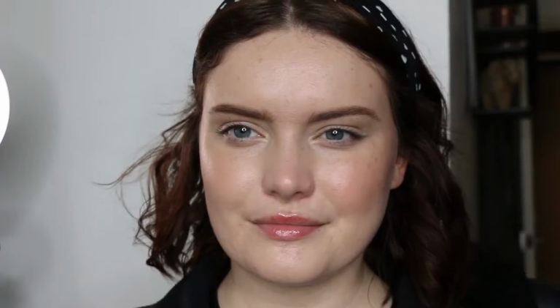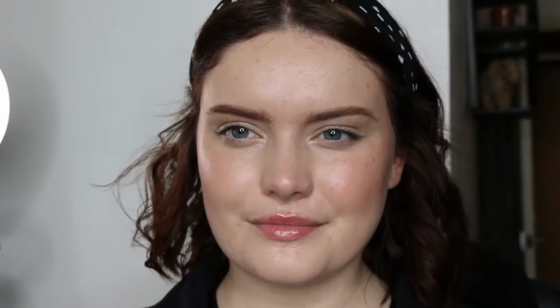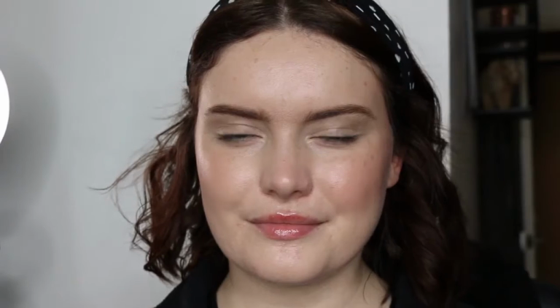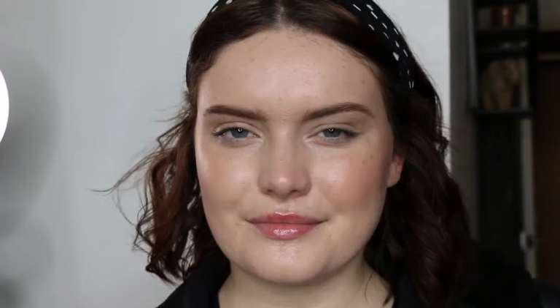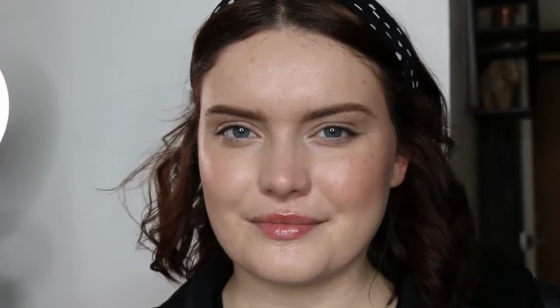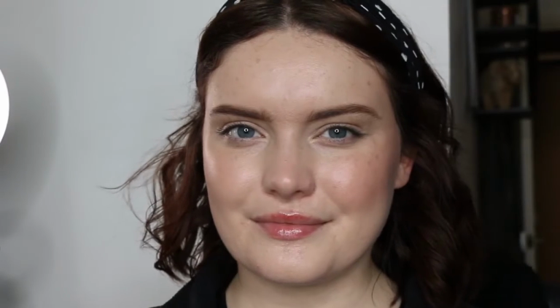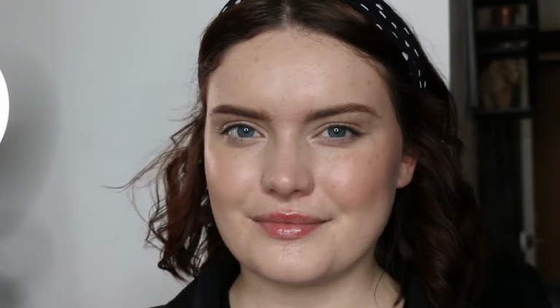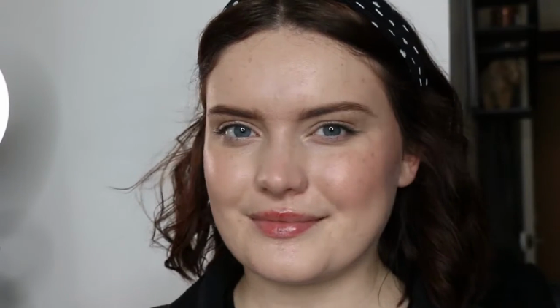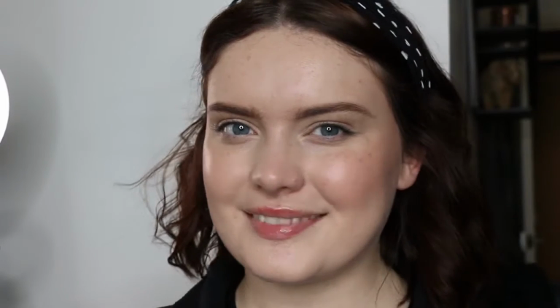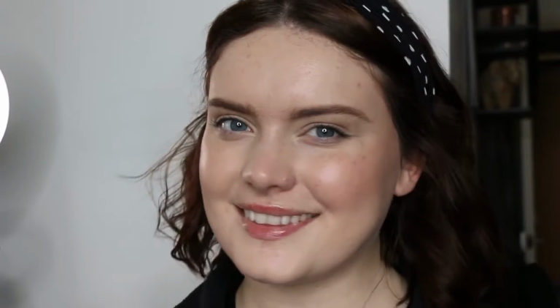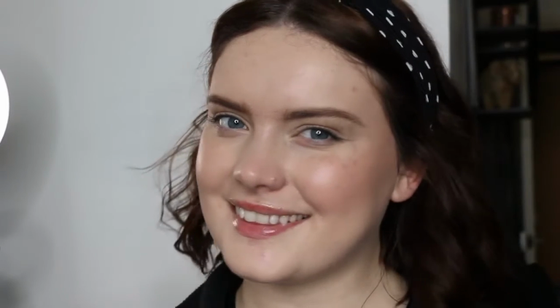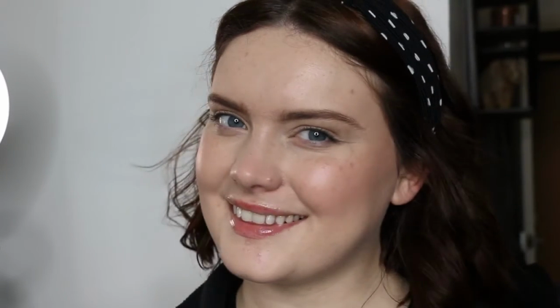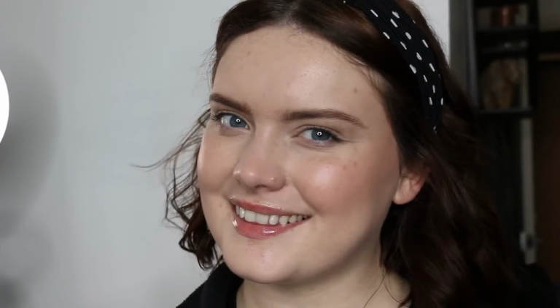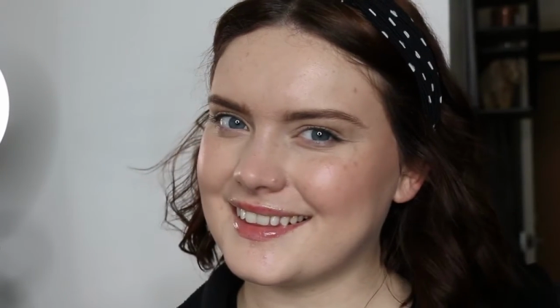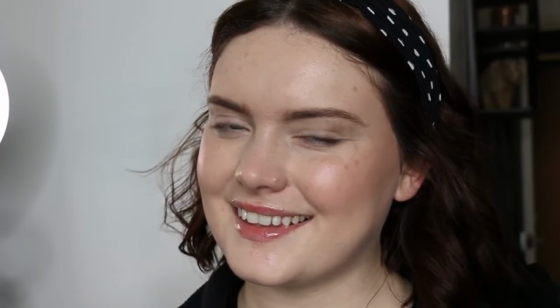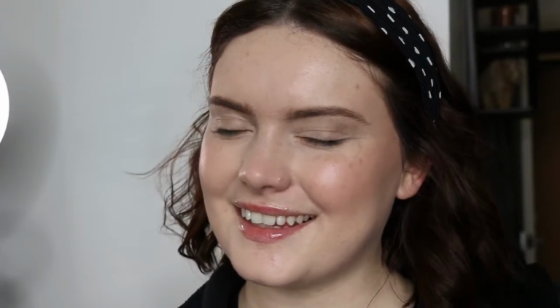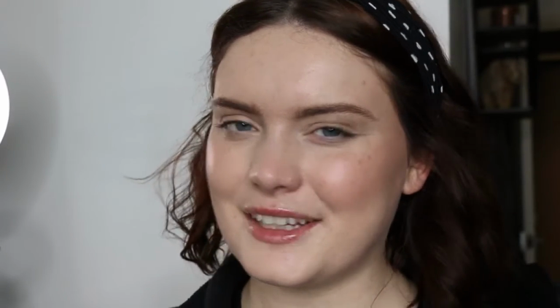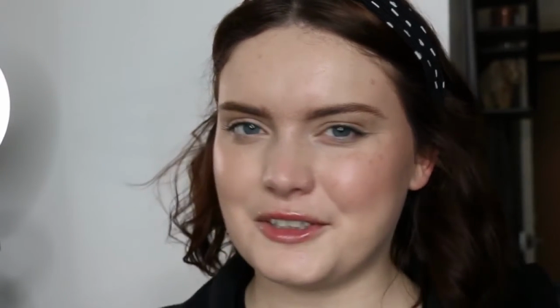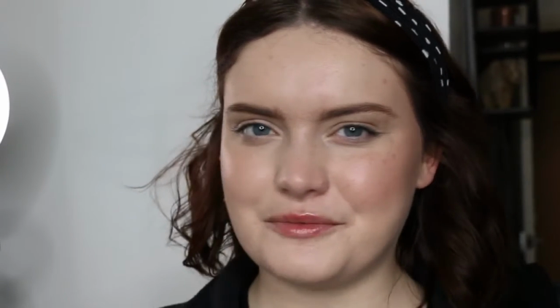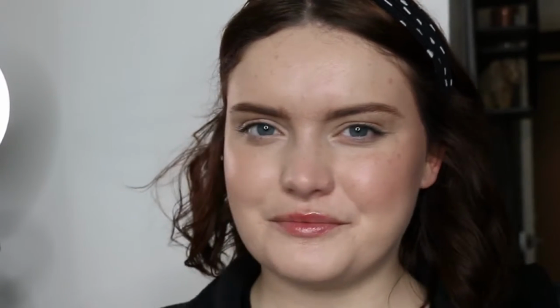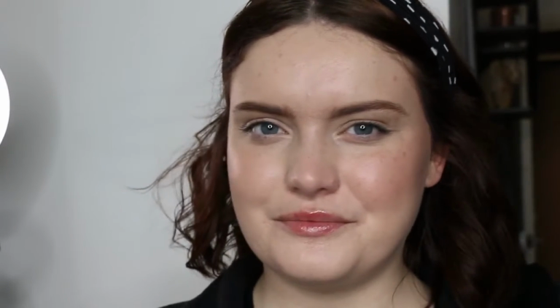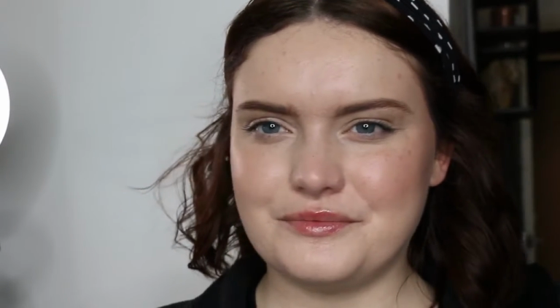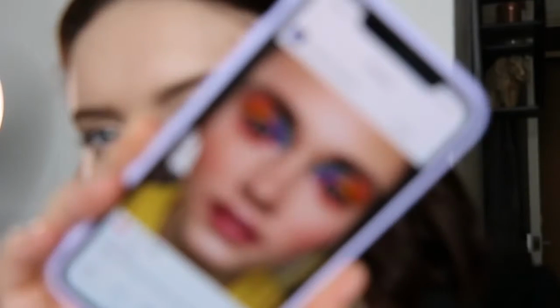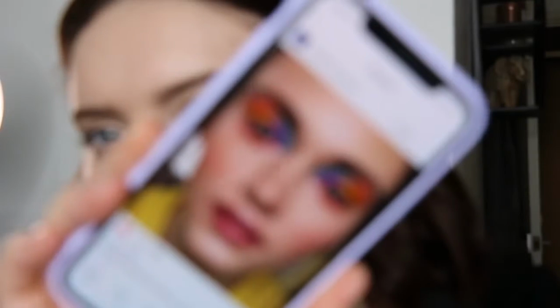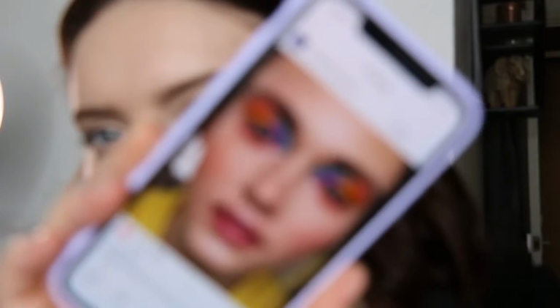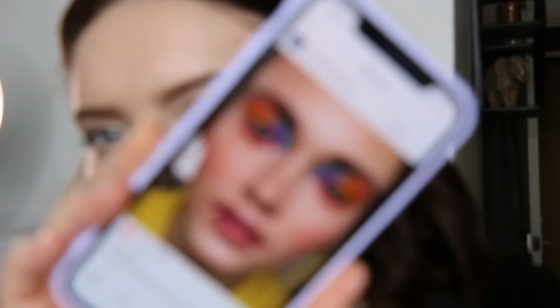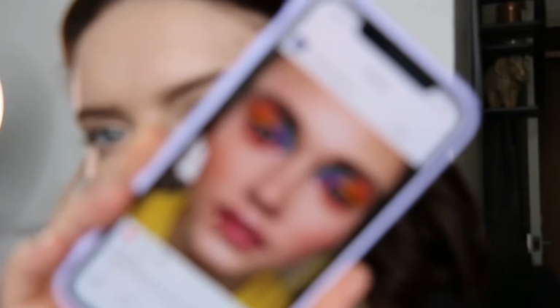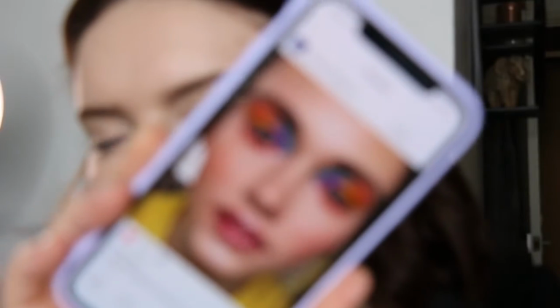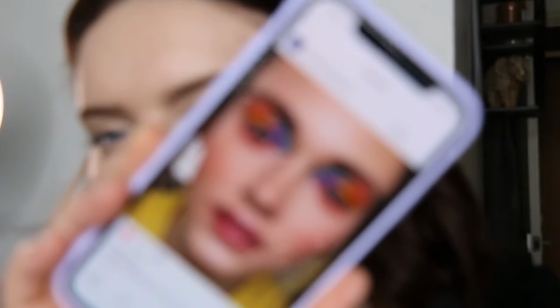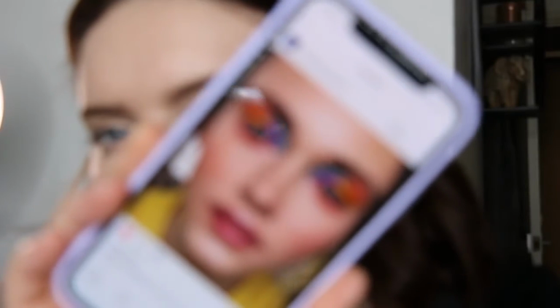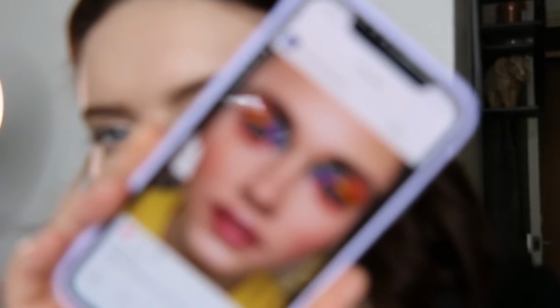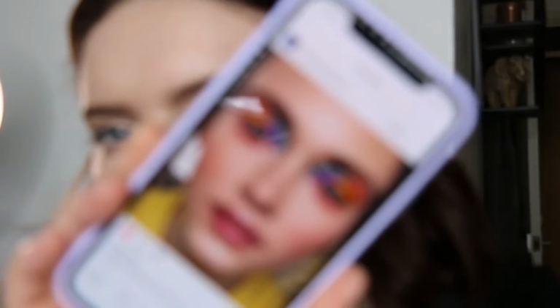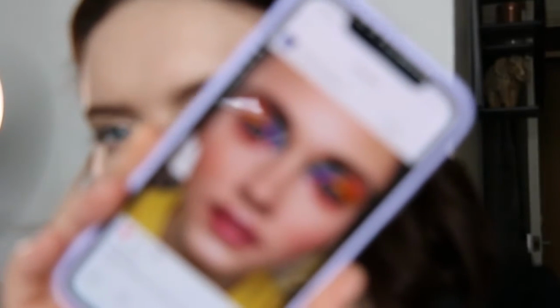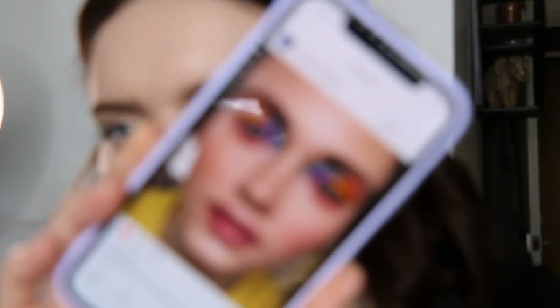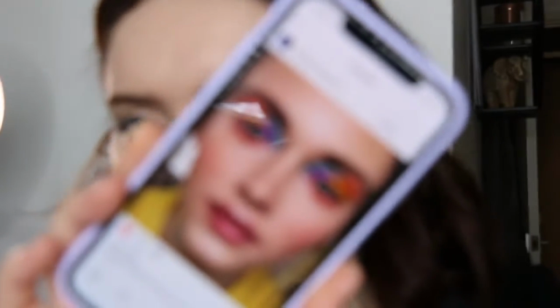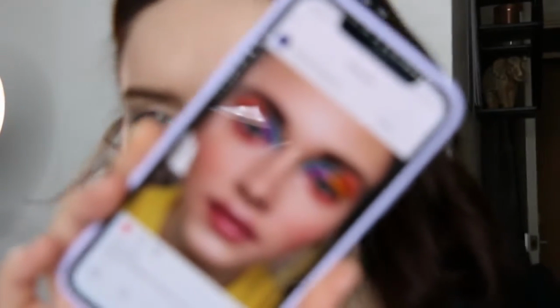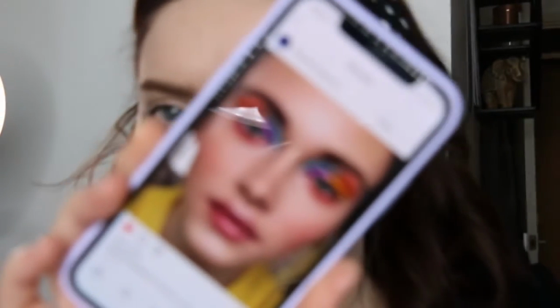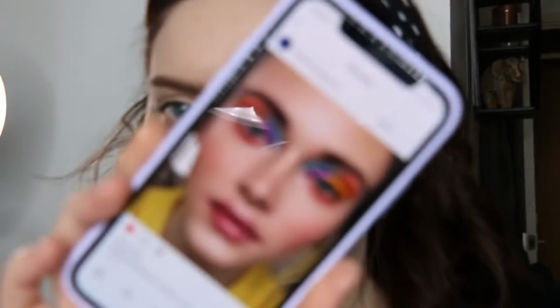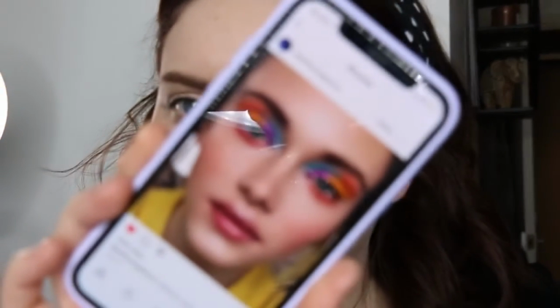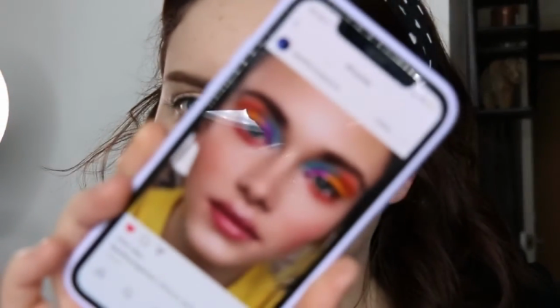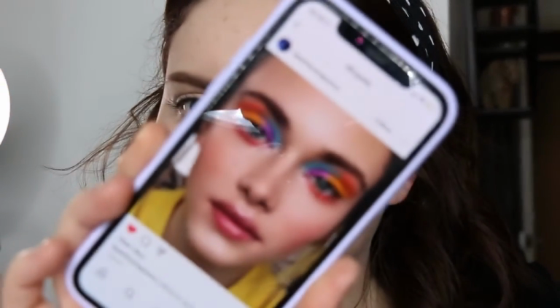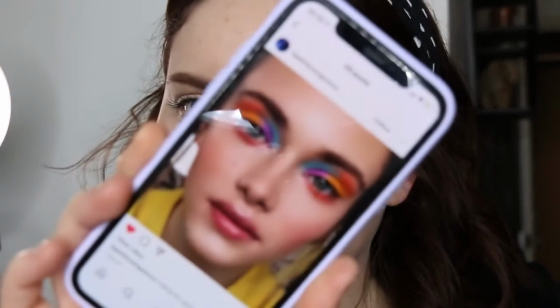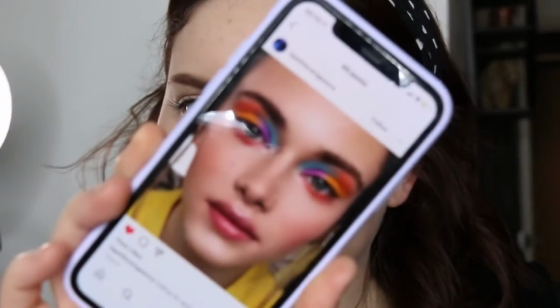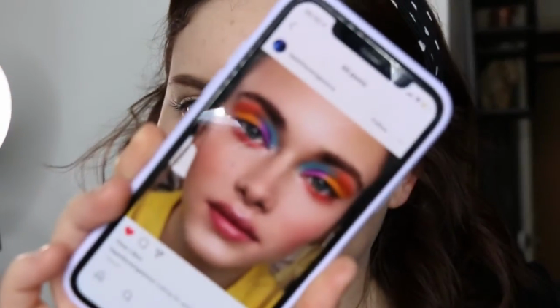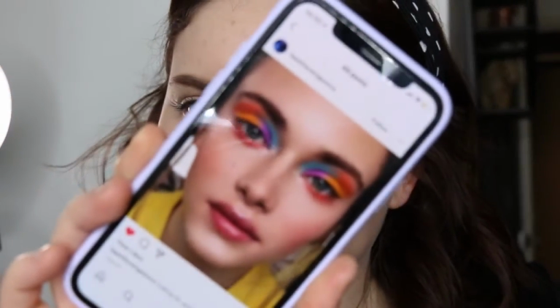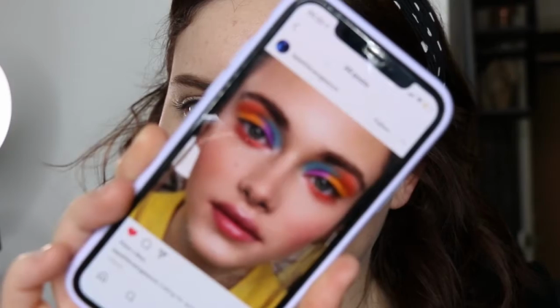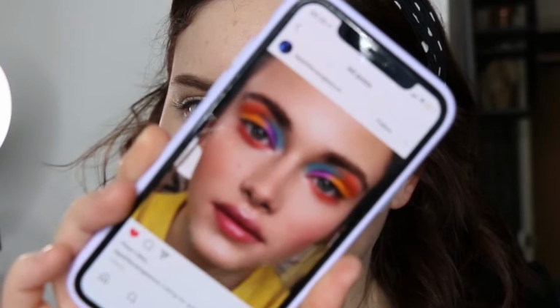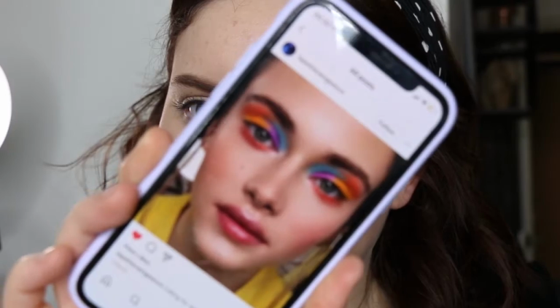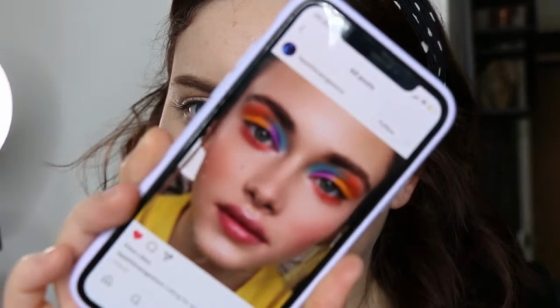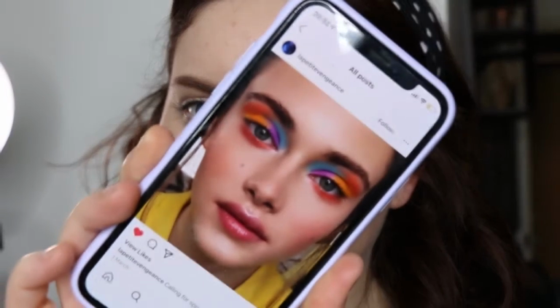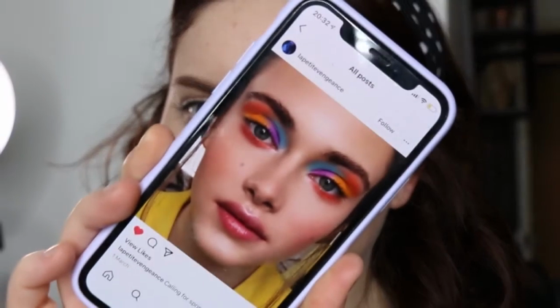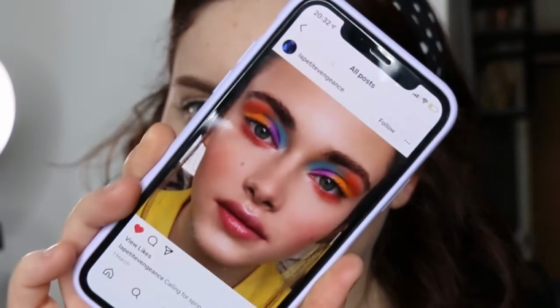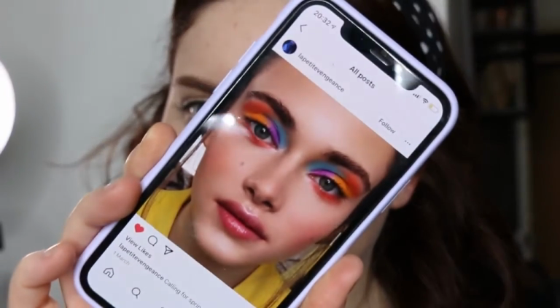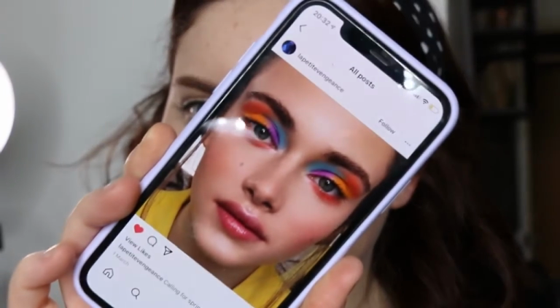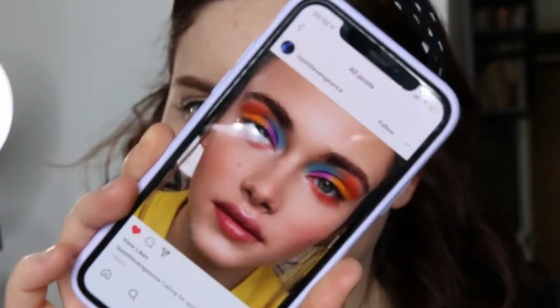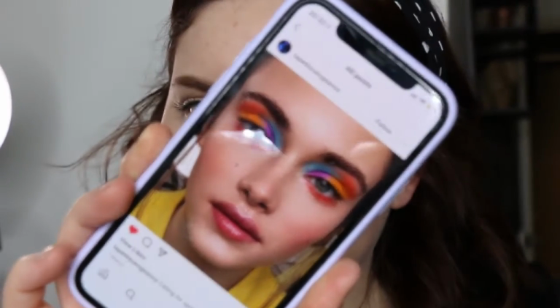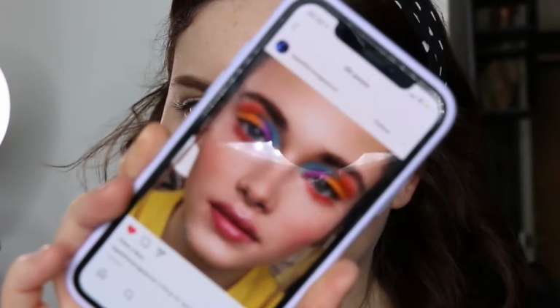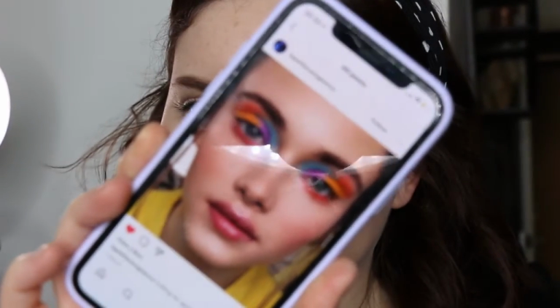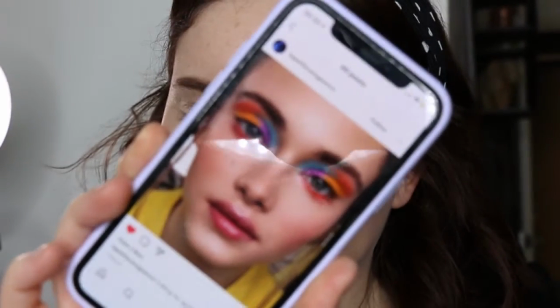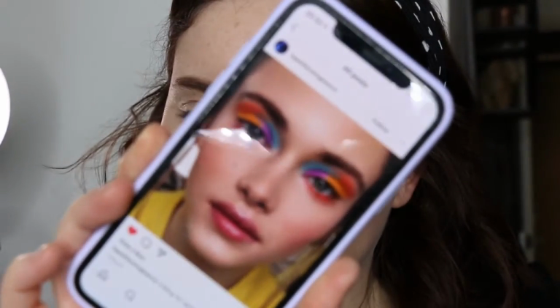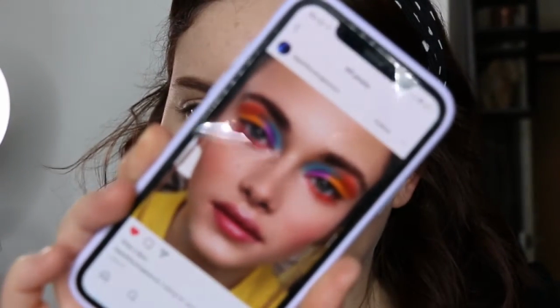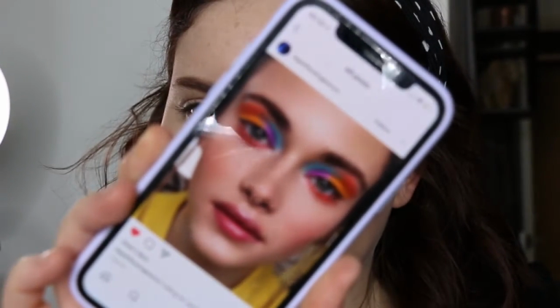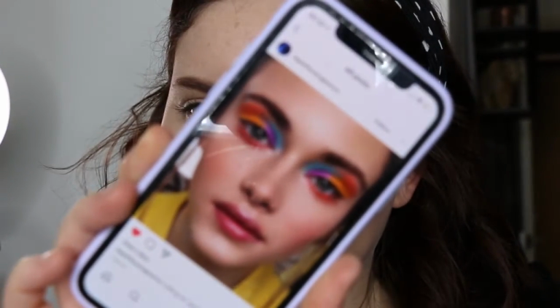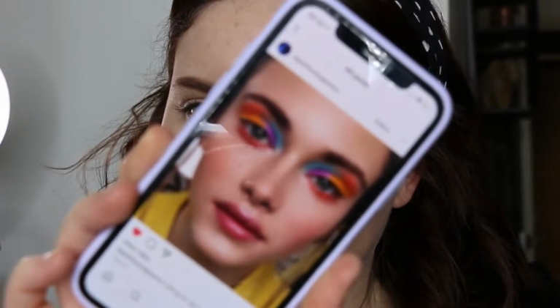Hi guys, welcome back to my channel. For today's video I really wanted to do a look inspired by this look that I found on Instagram.